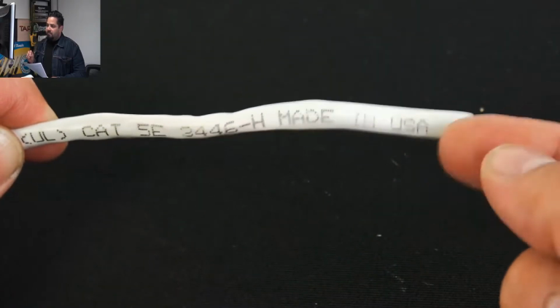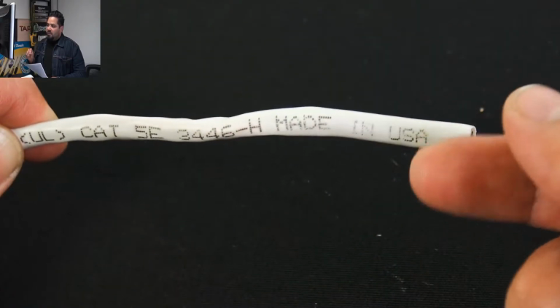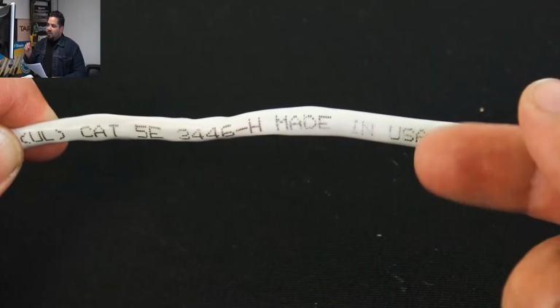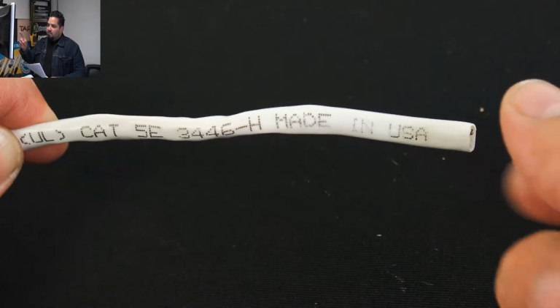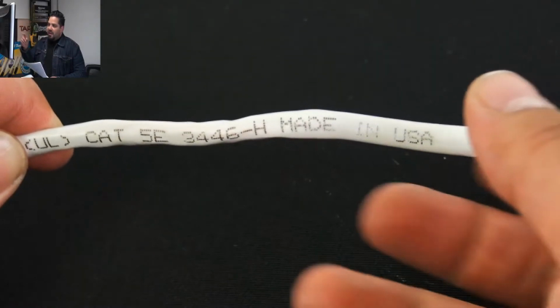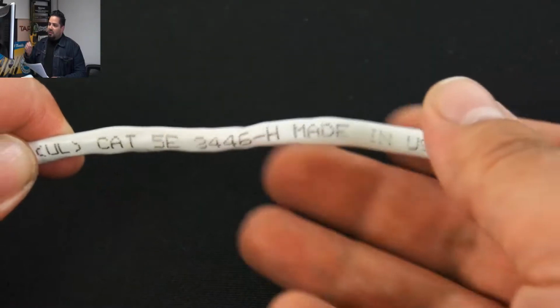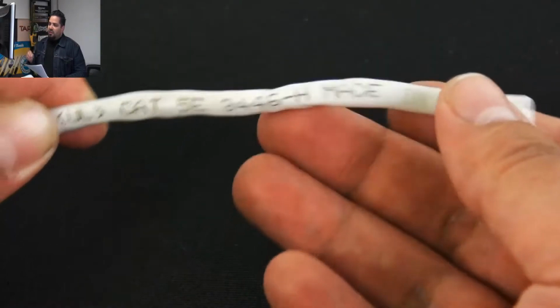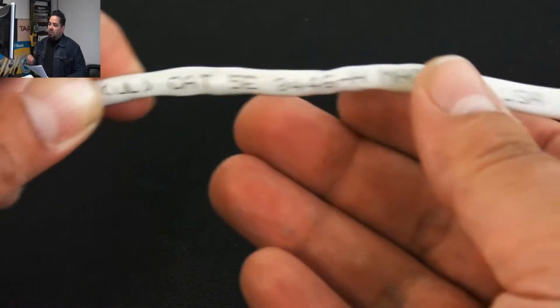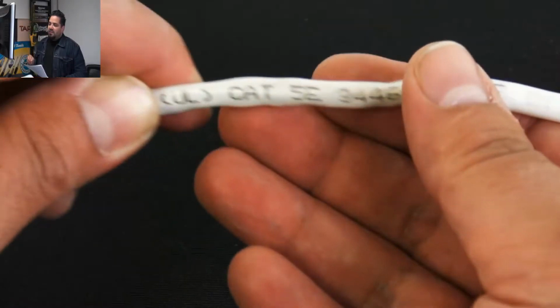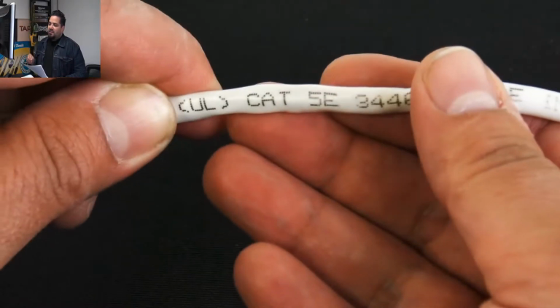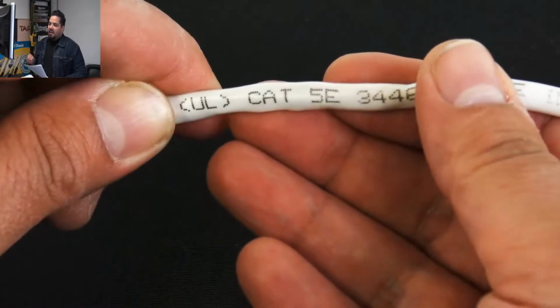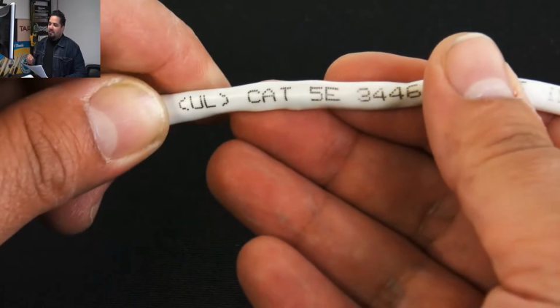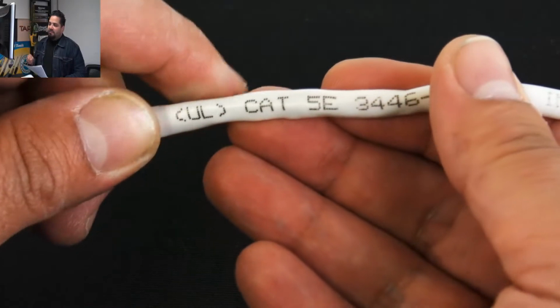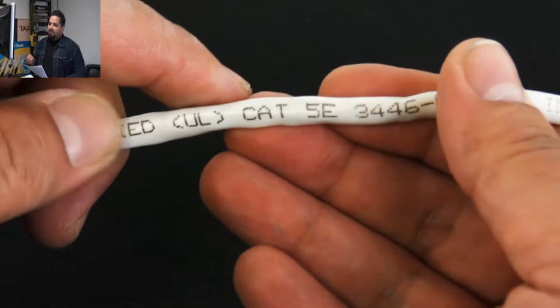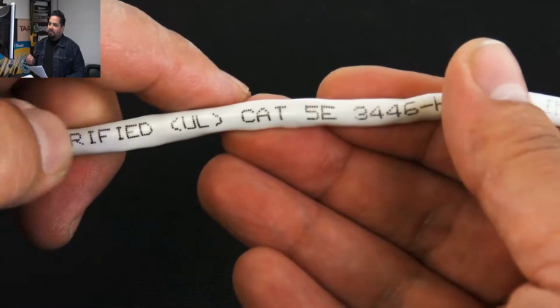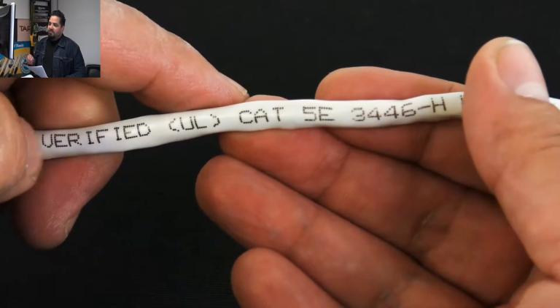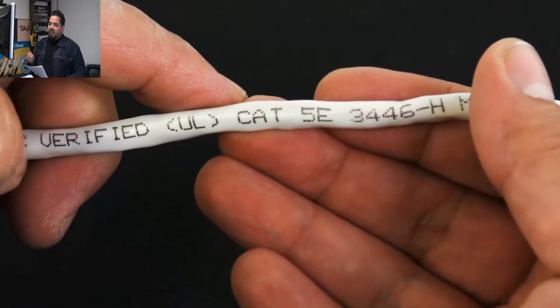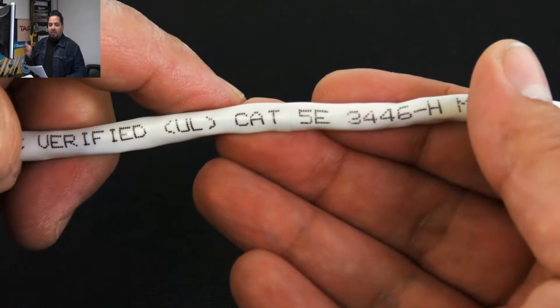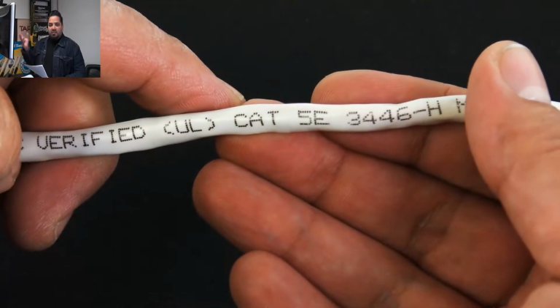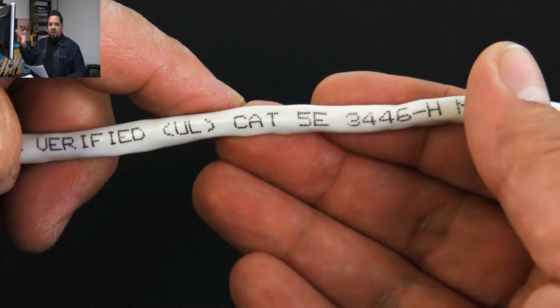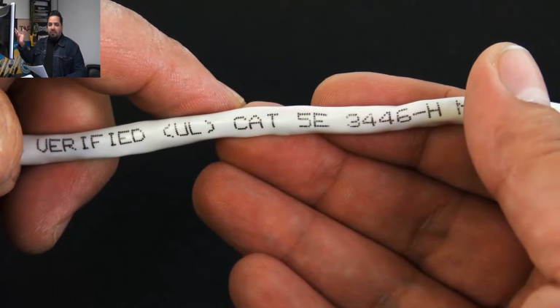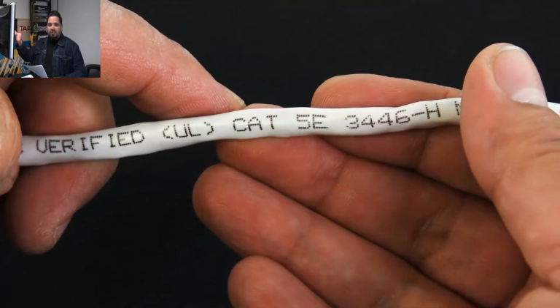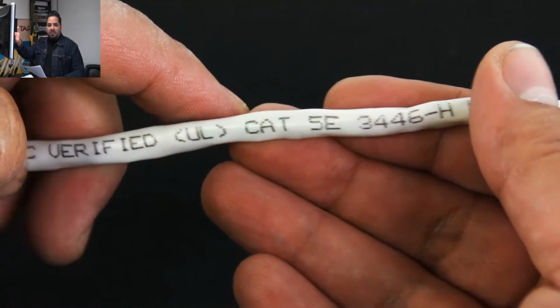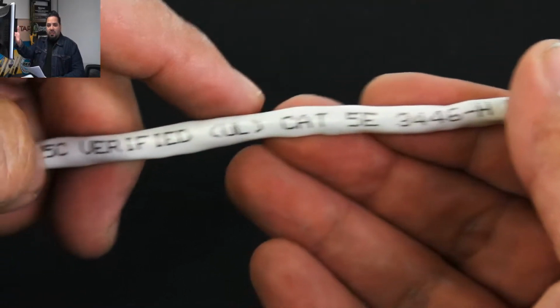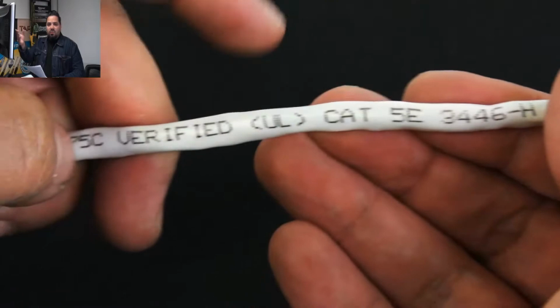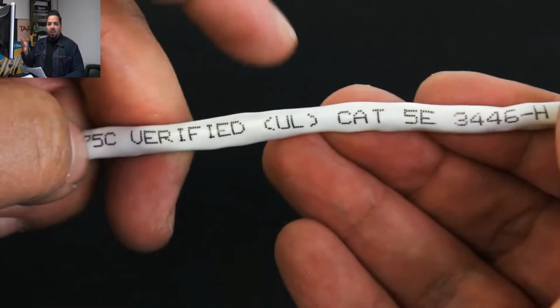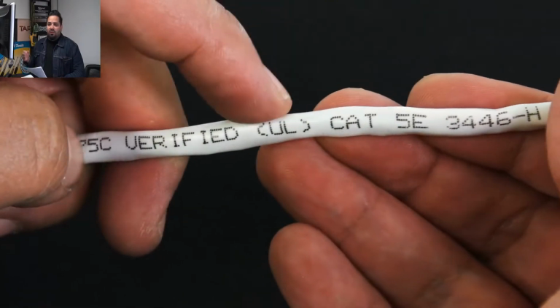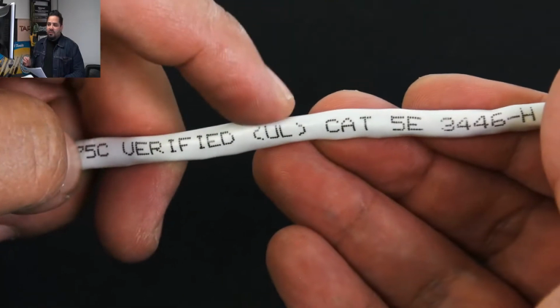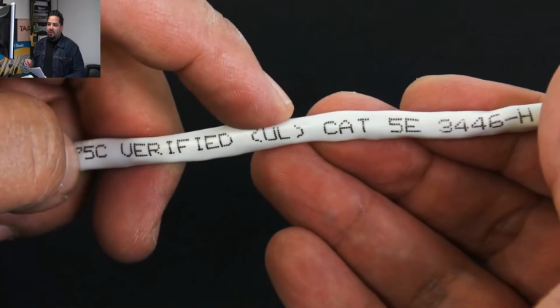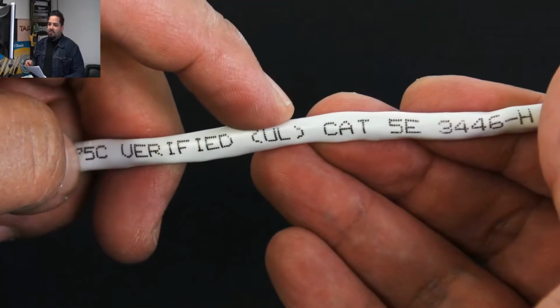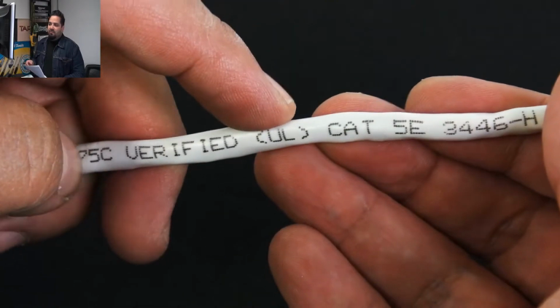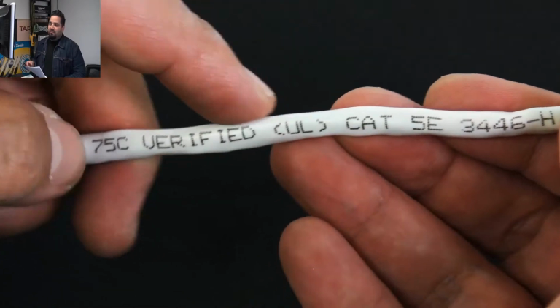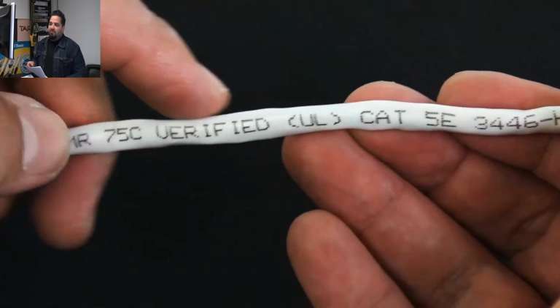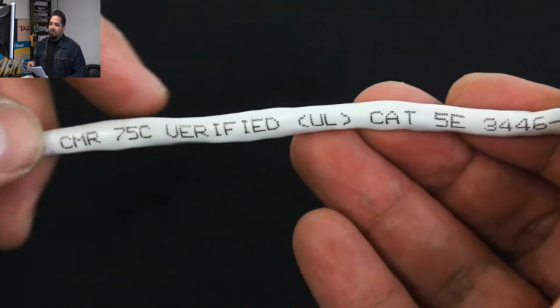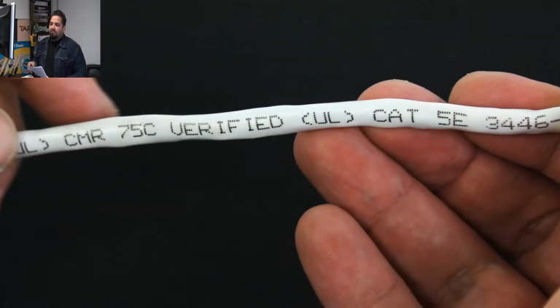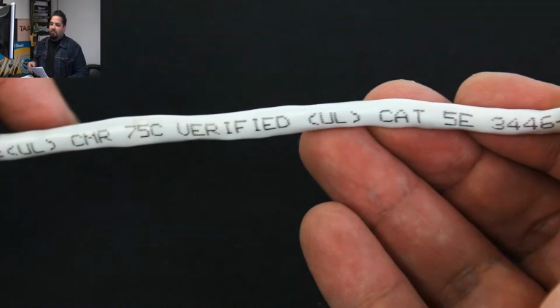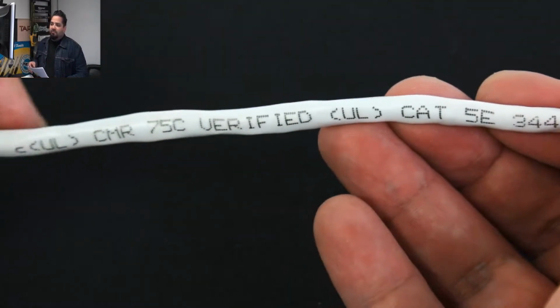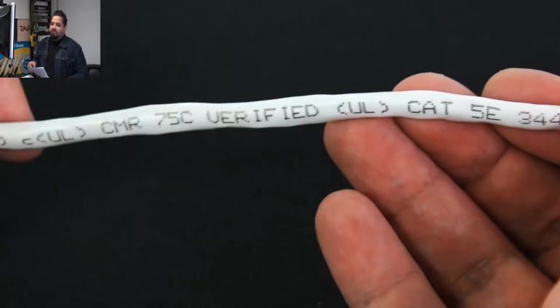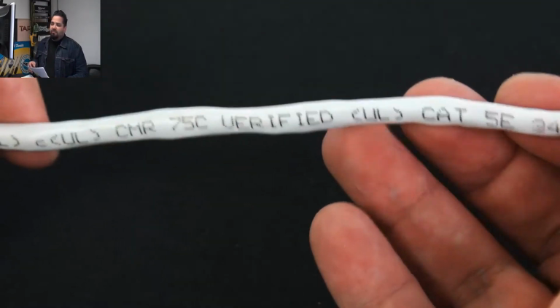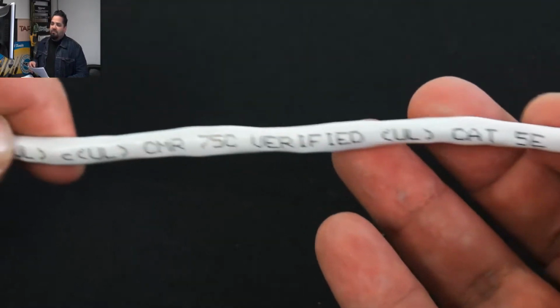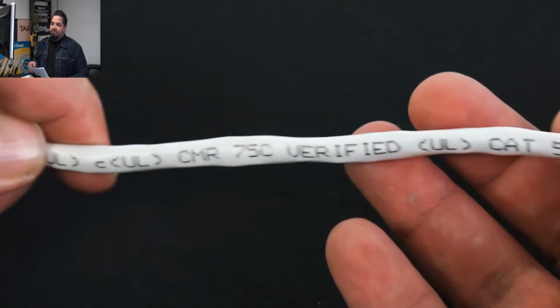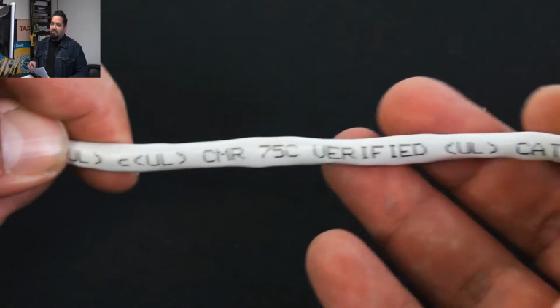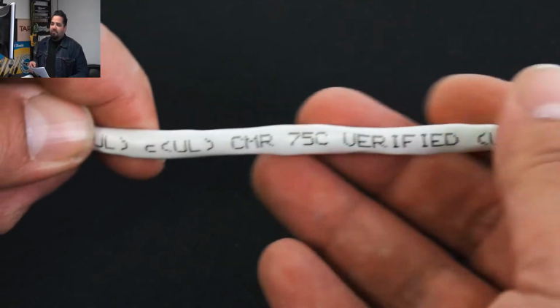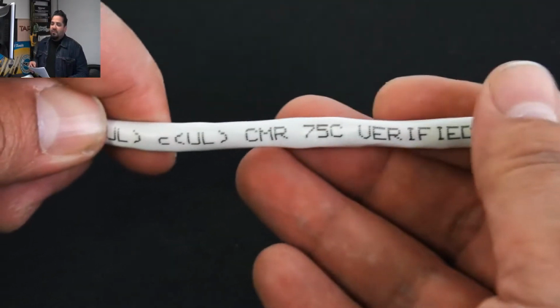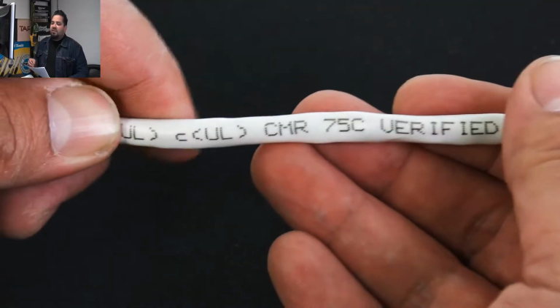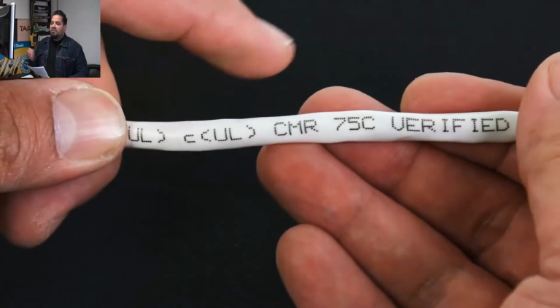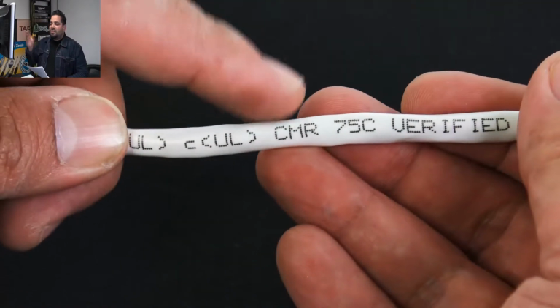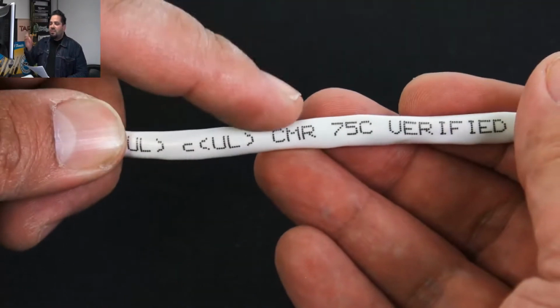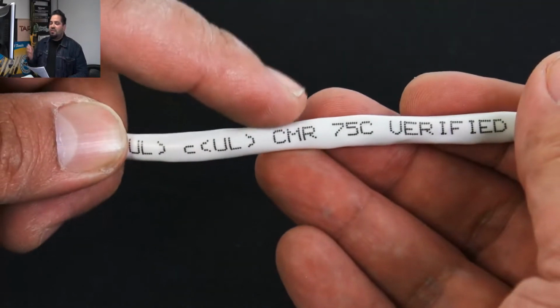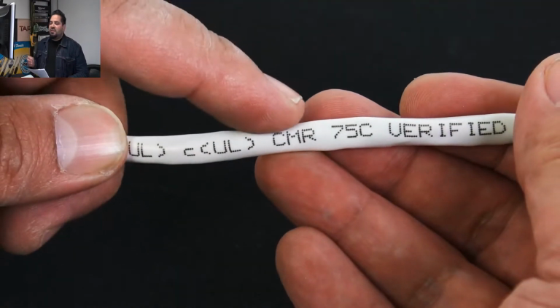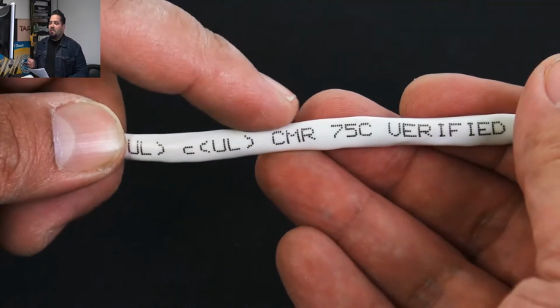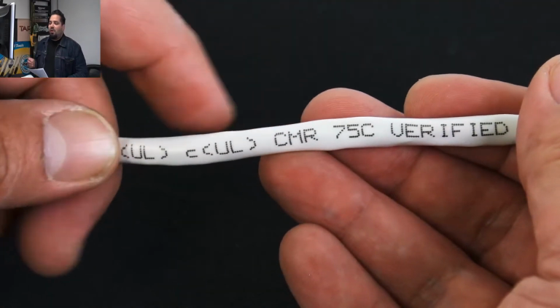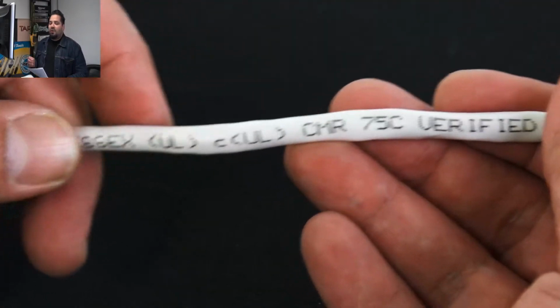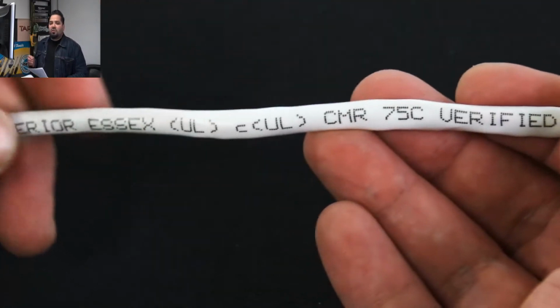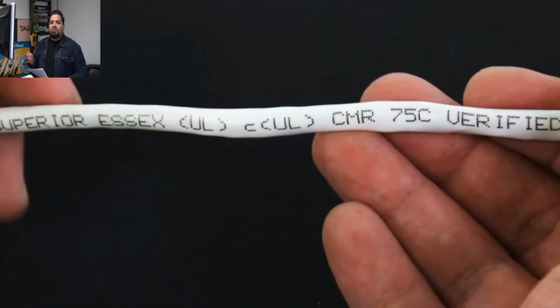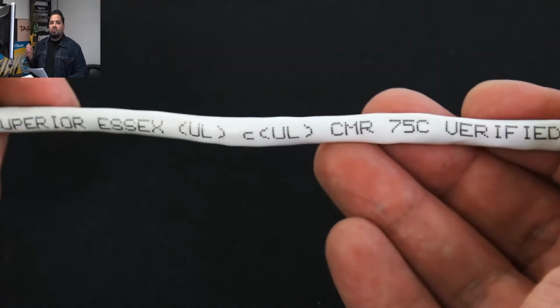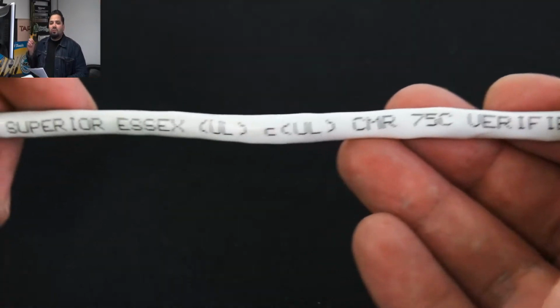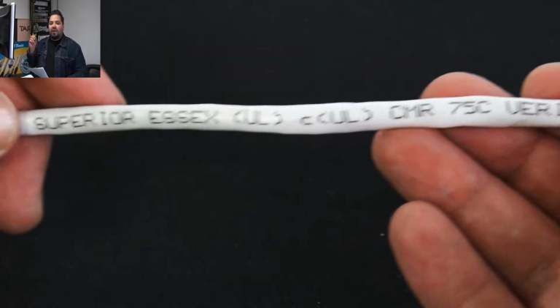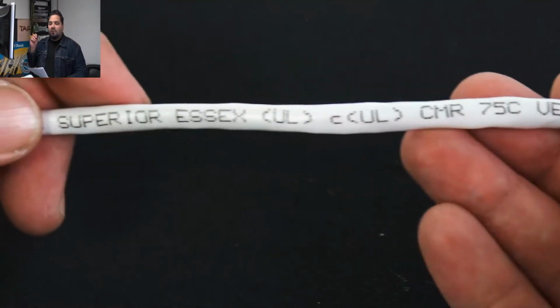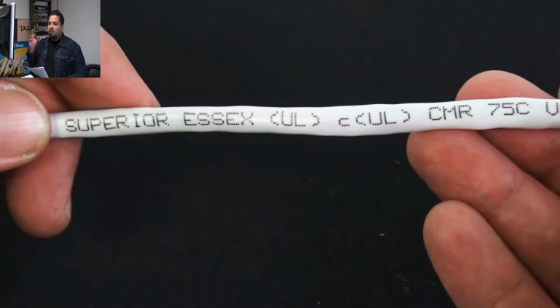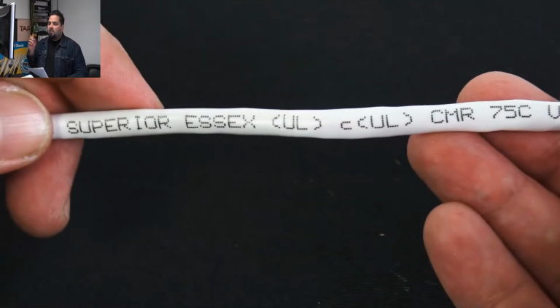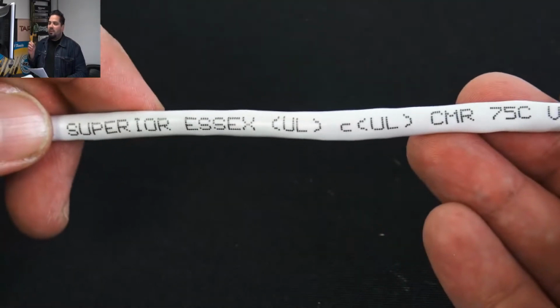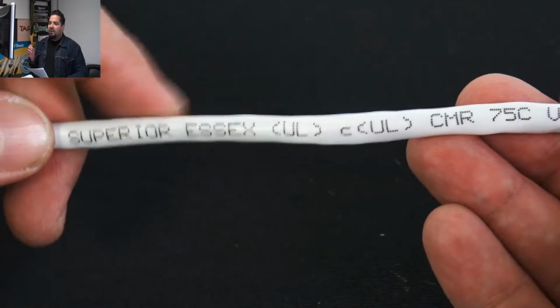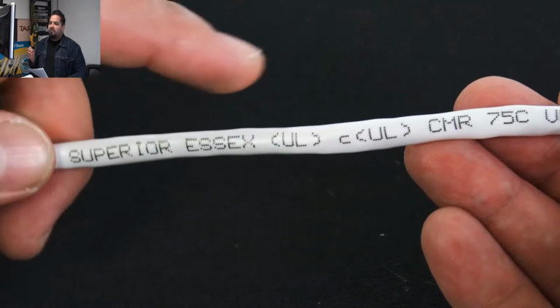Made in the USA. It is UL listed. And this is the CMR version — it's also available in plenum.